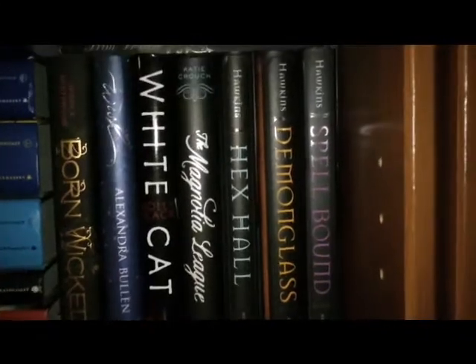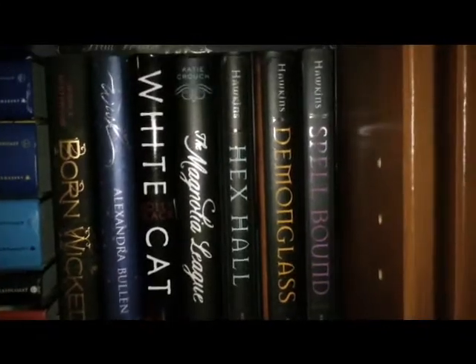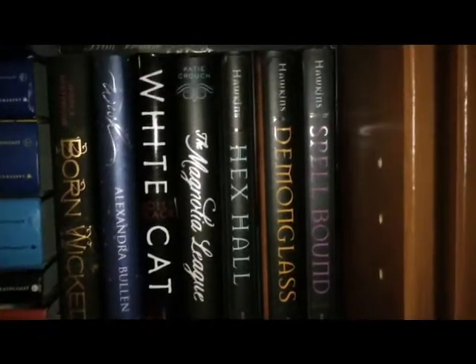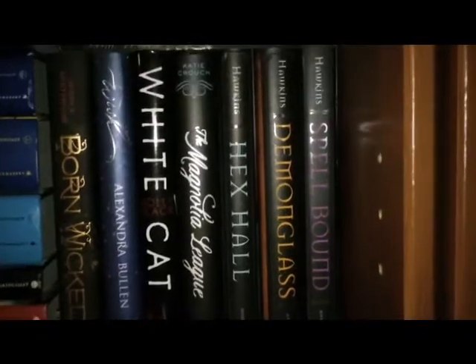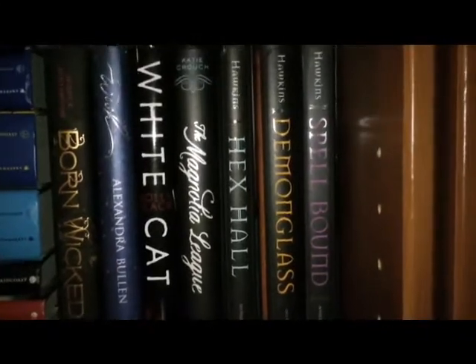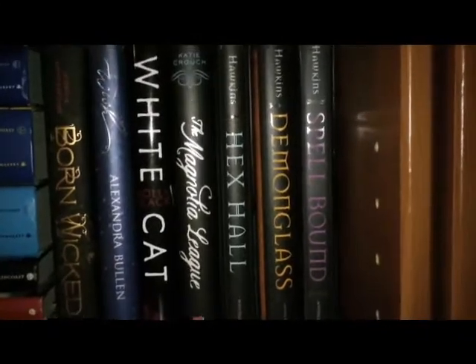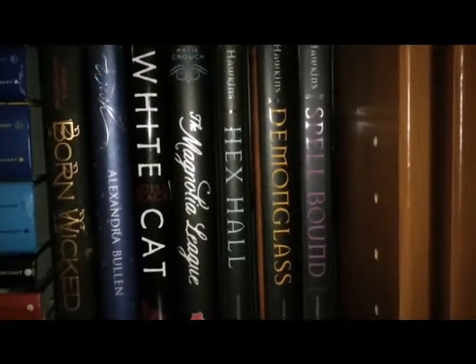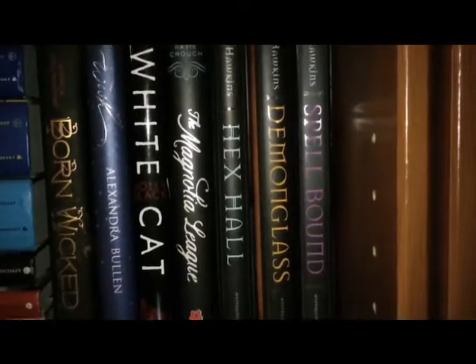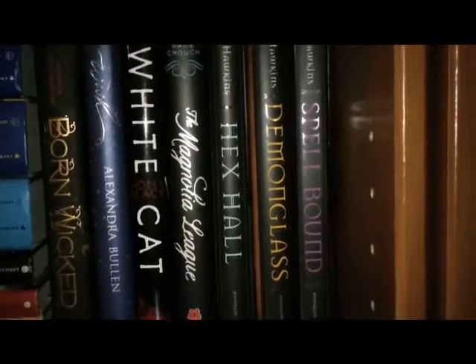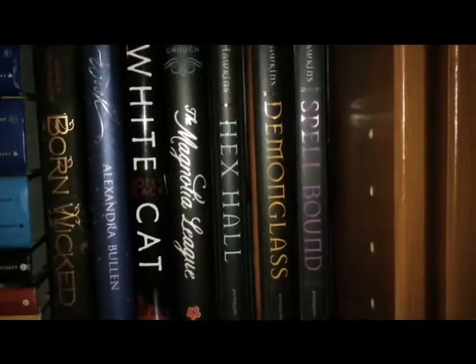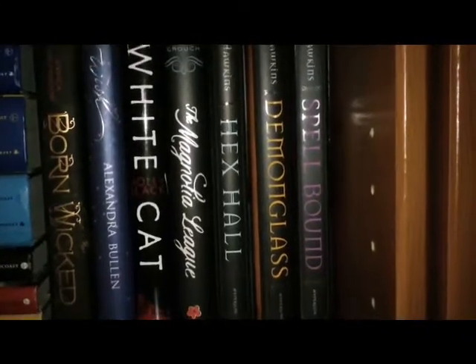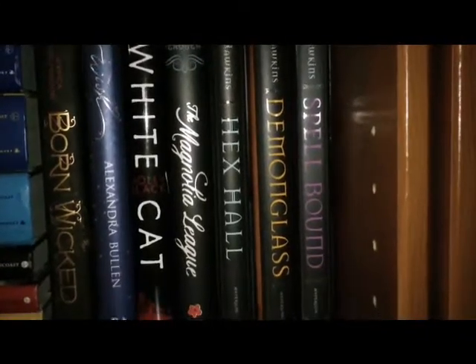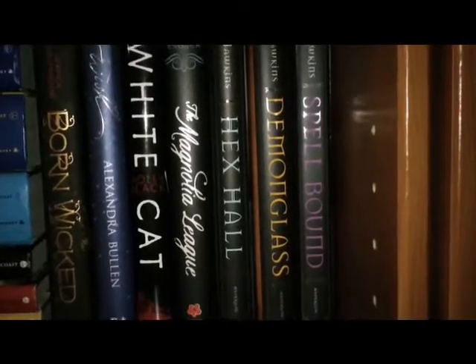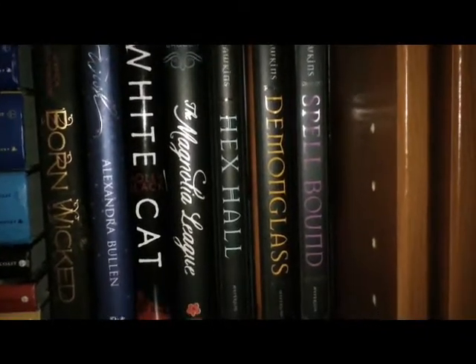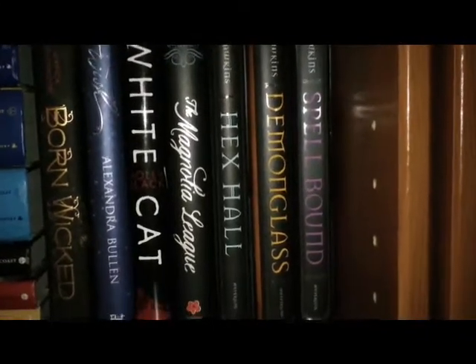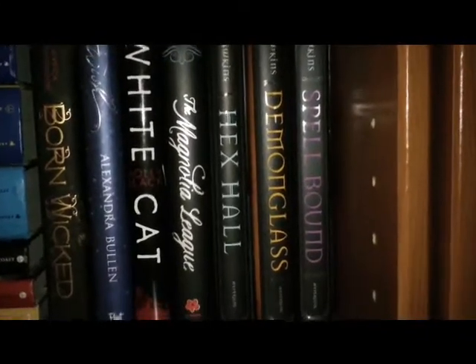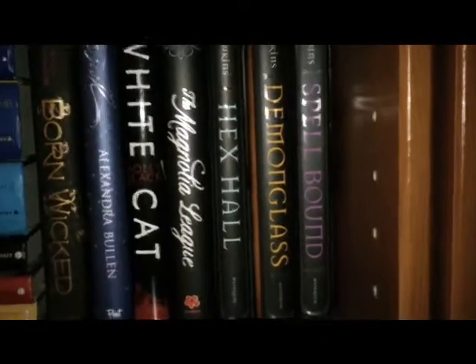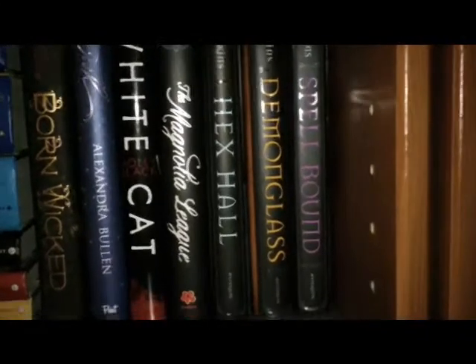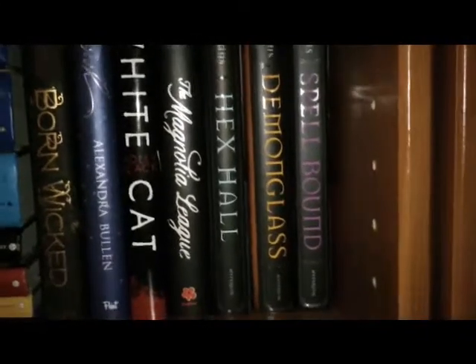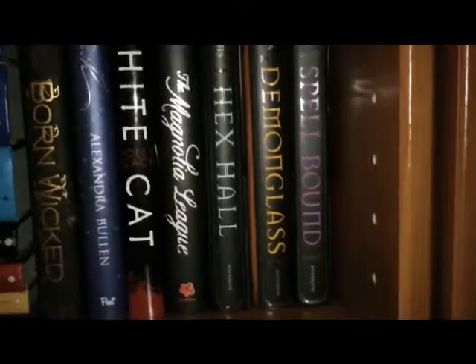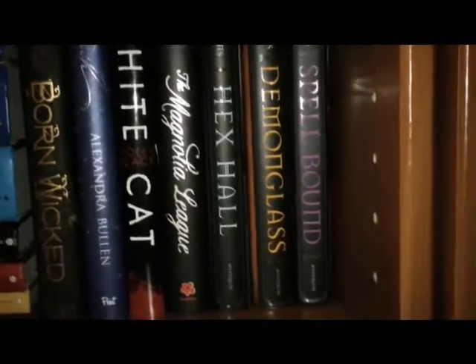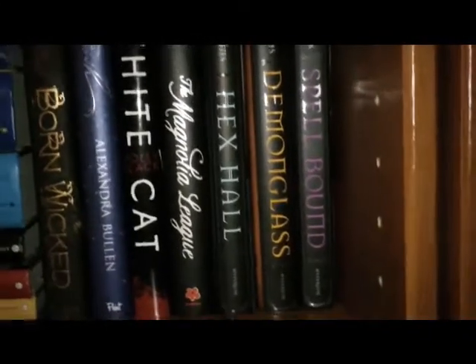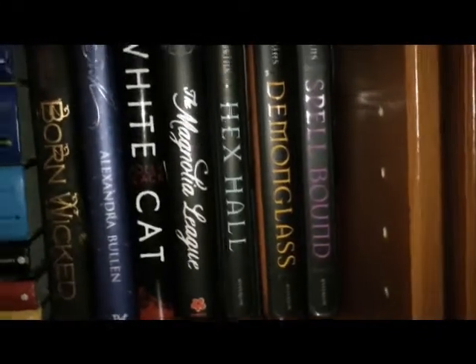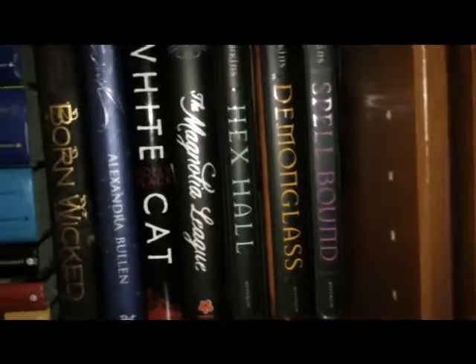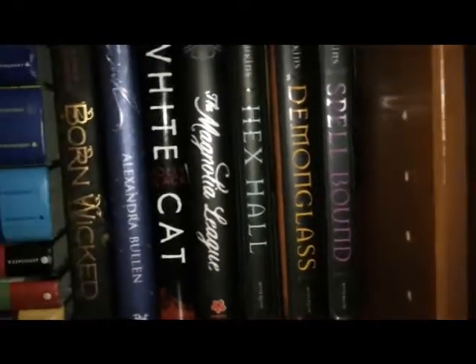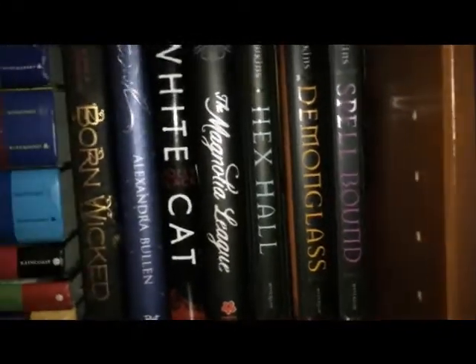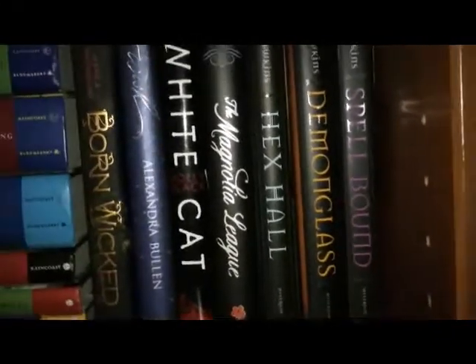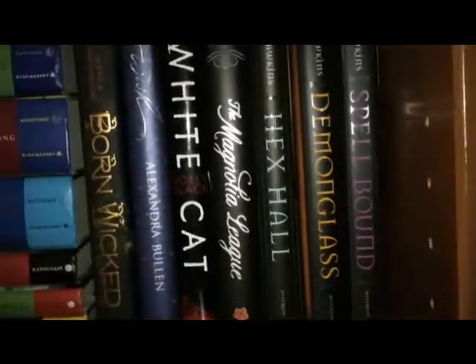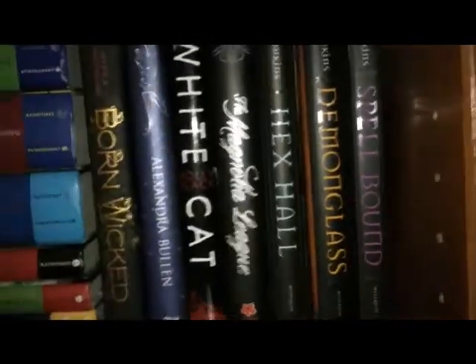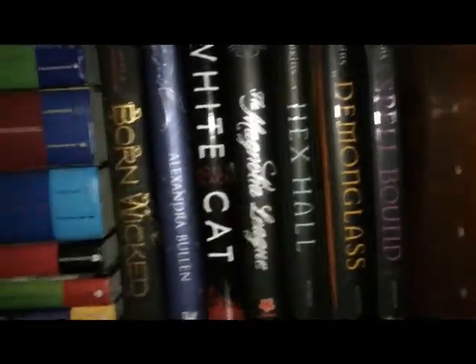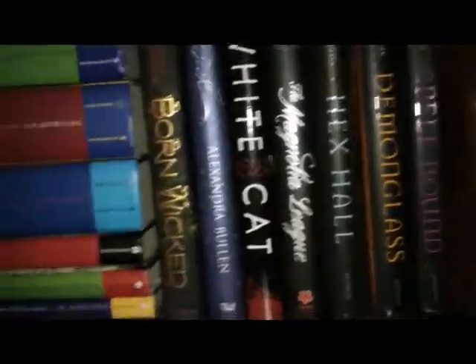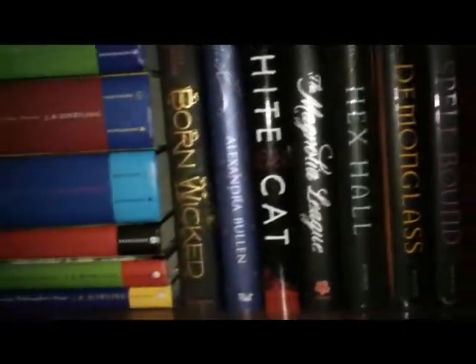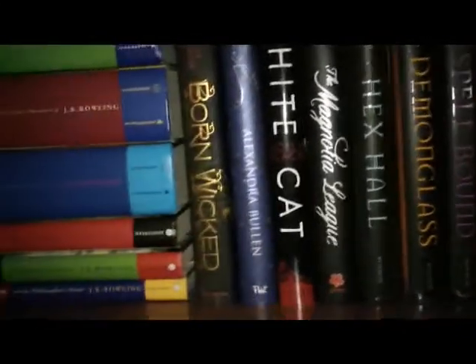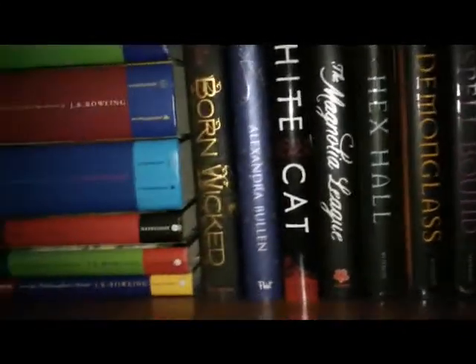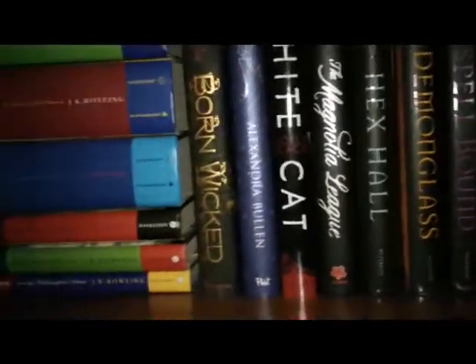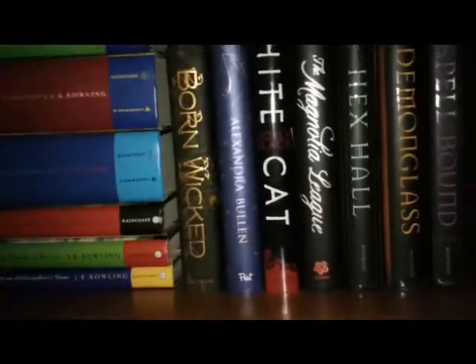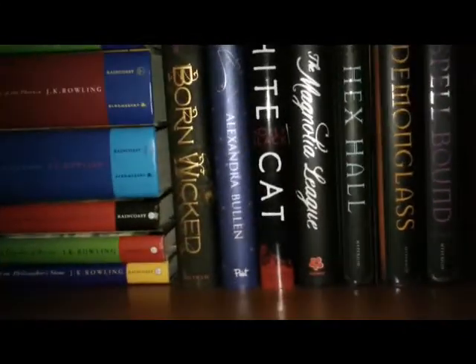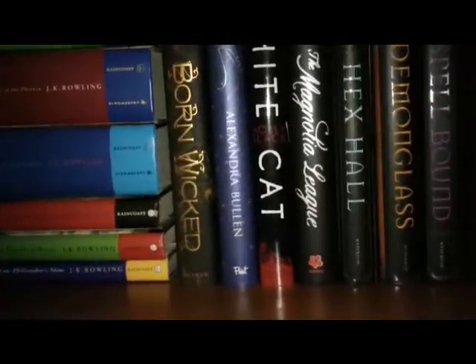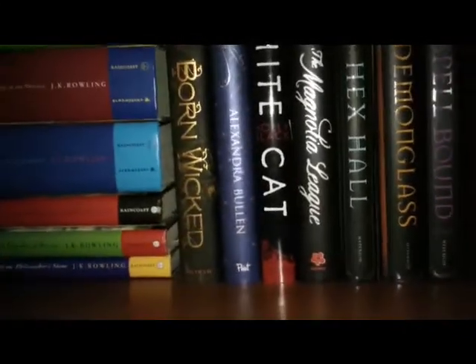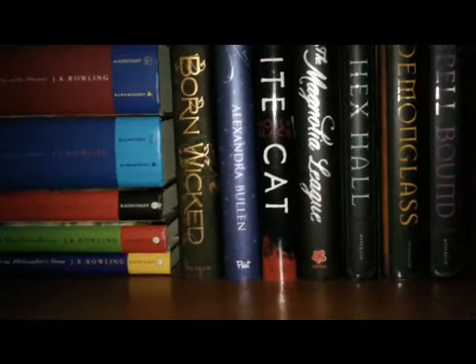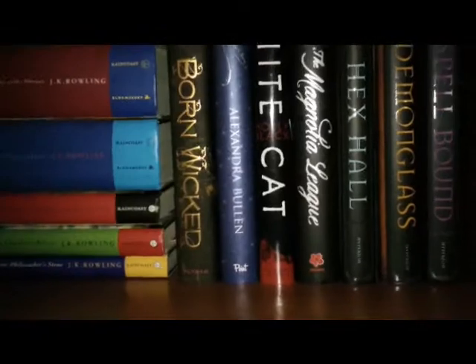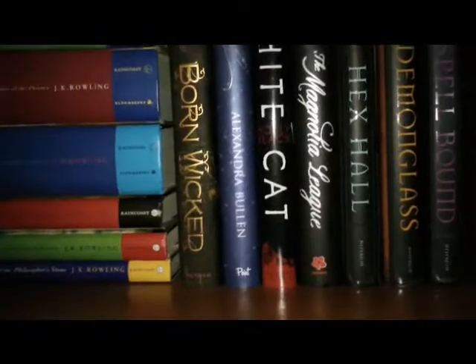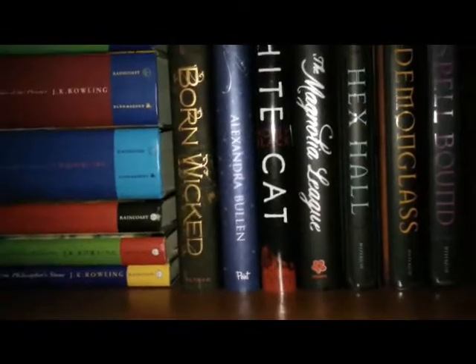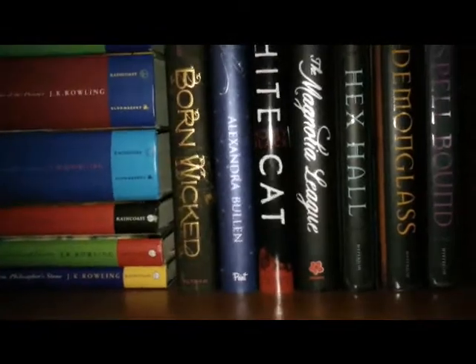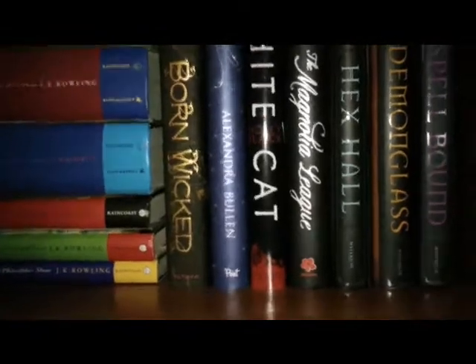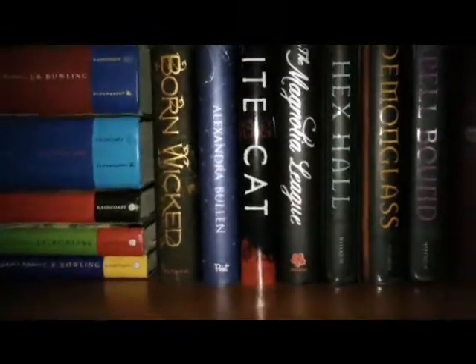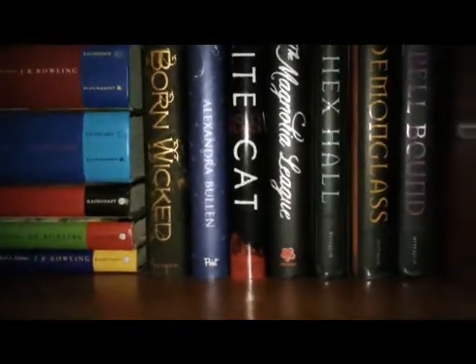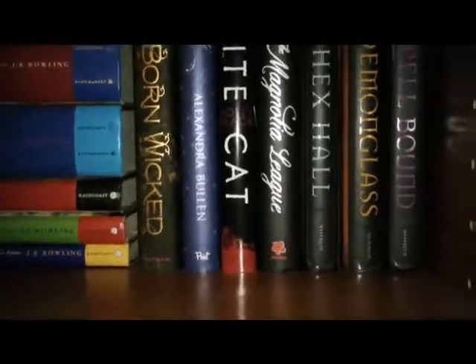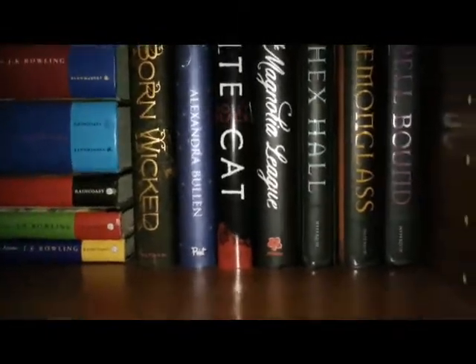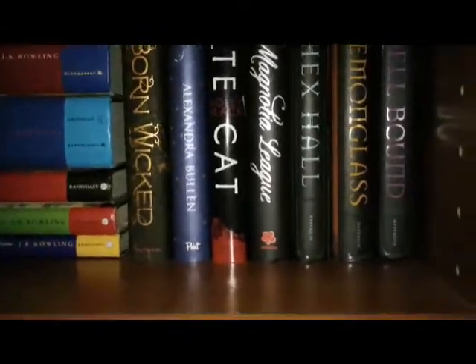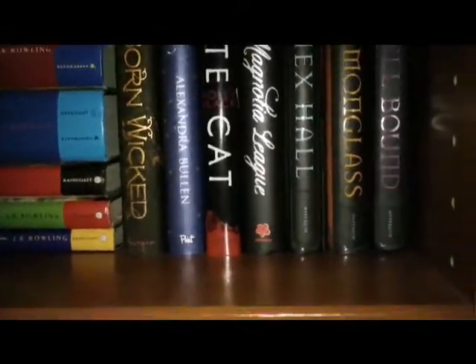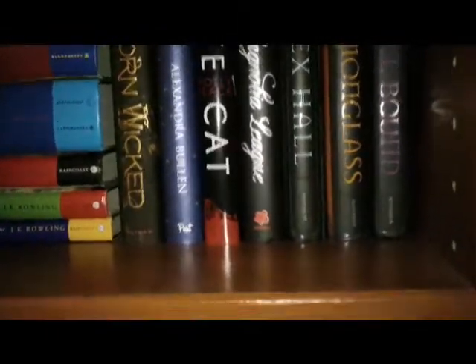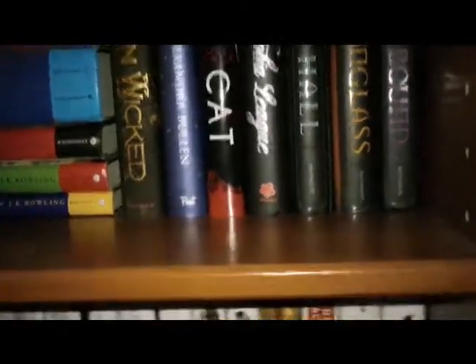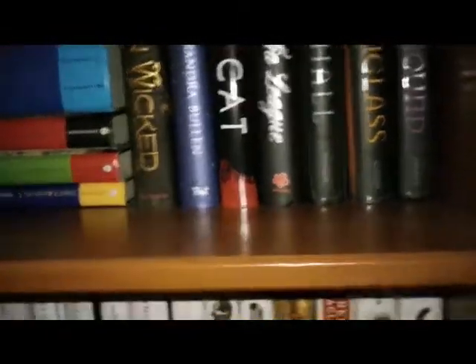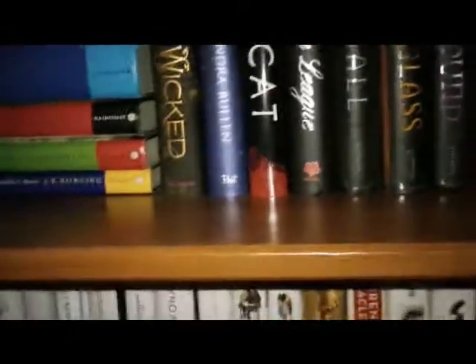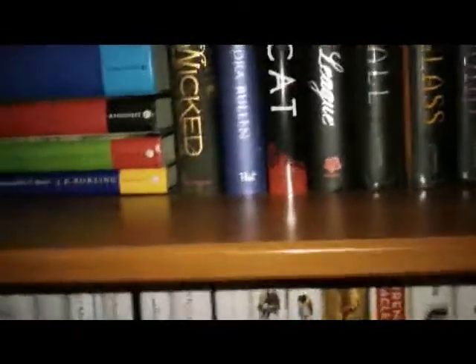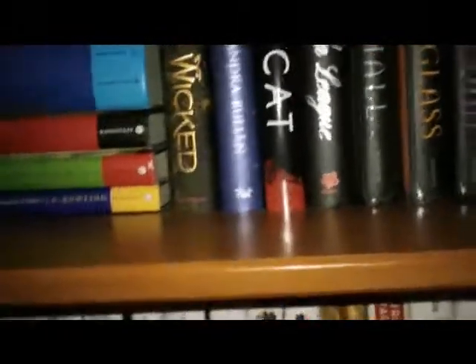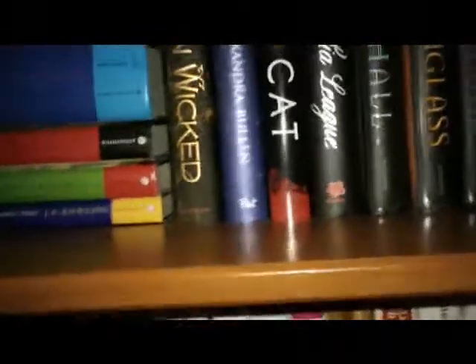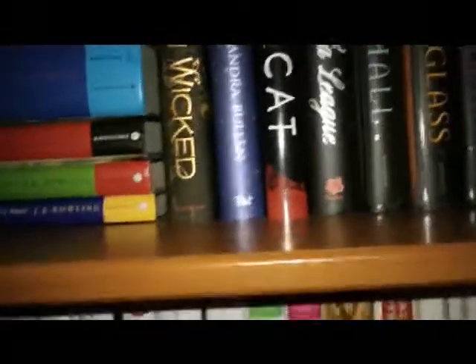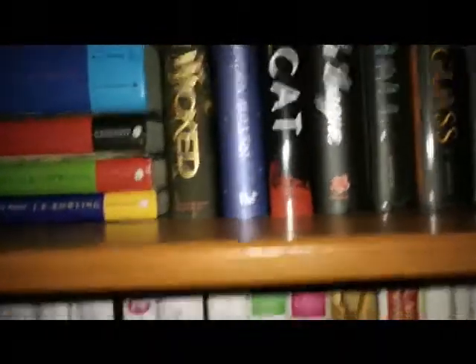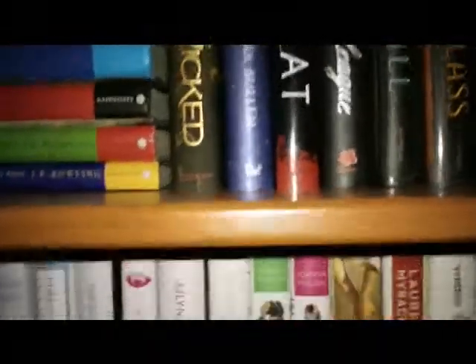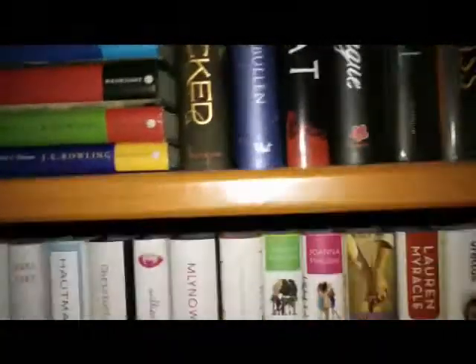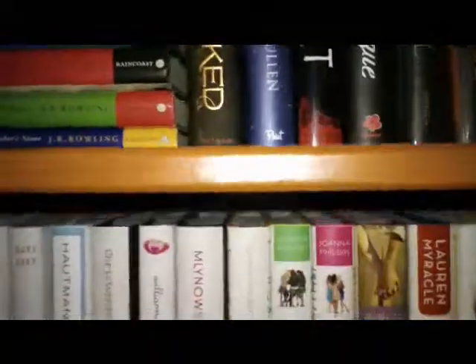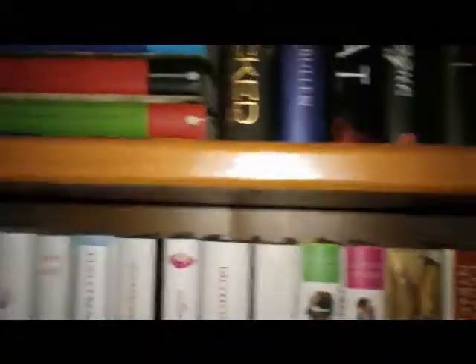Rachel Hawkins' Hex Hall books, The Magnolia League — so good. And then down we come.